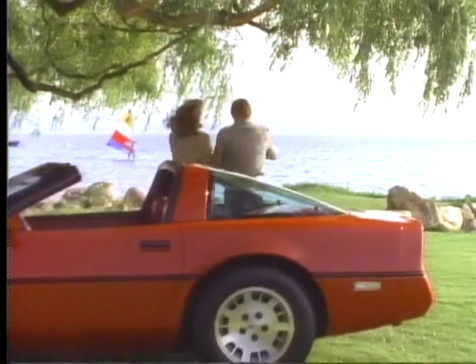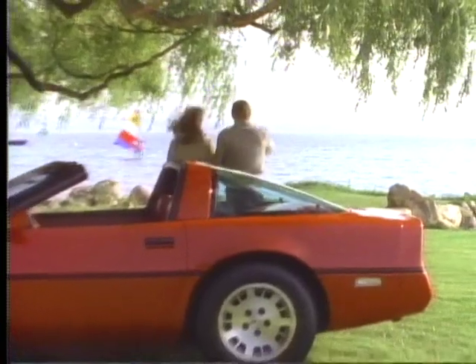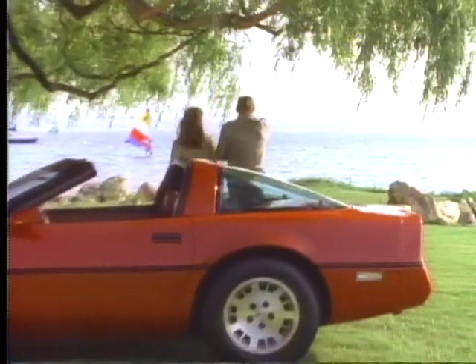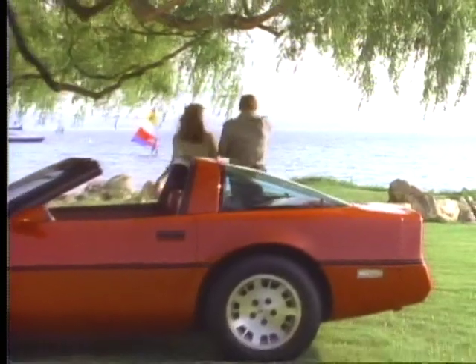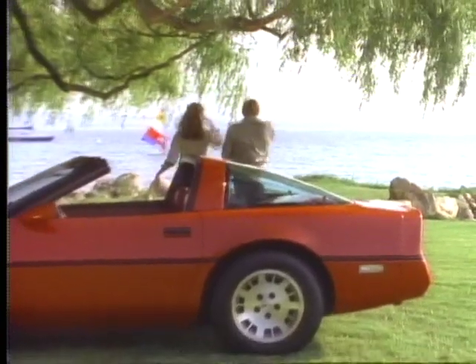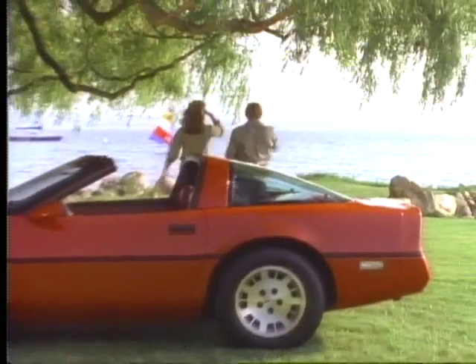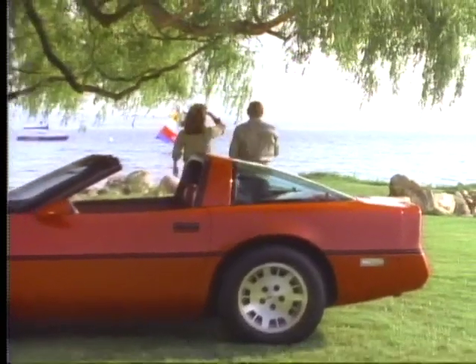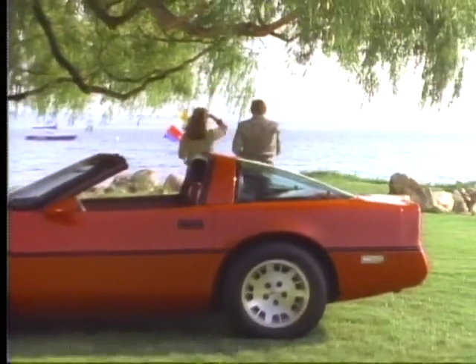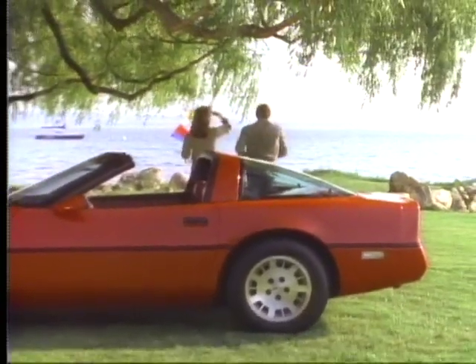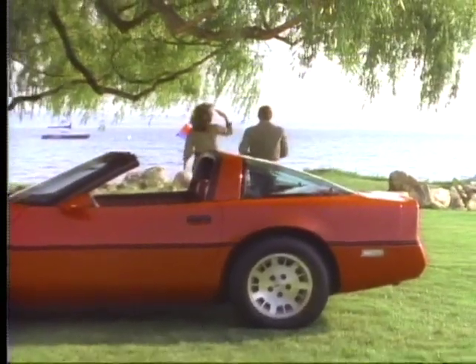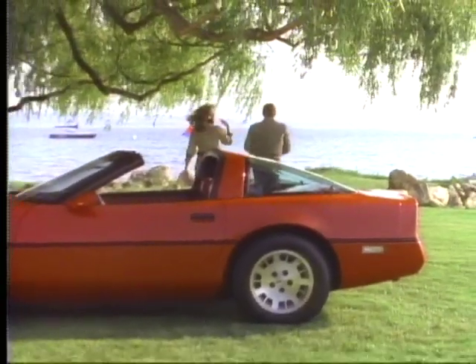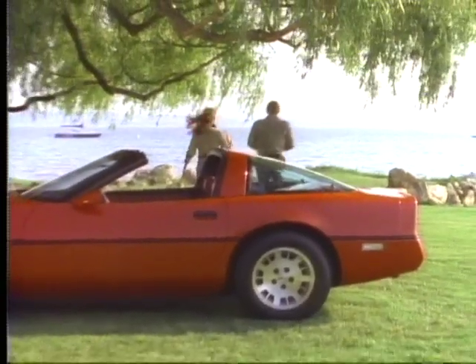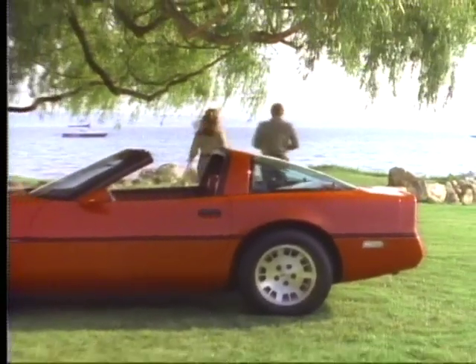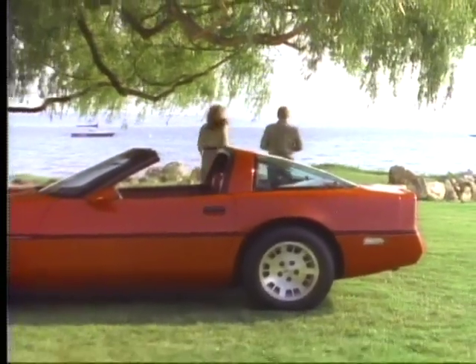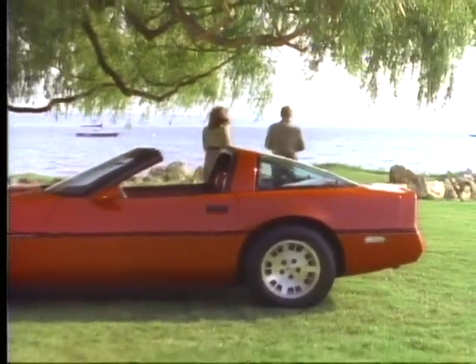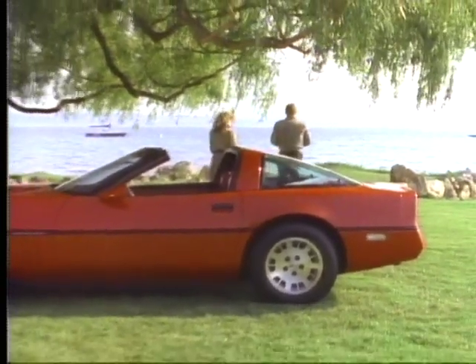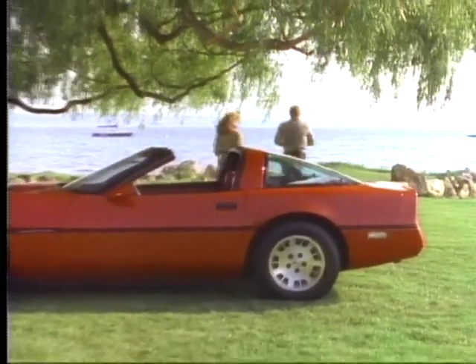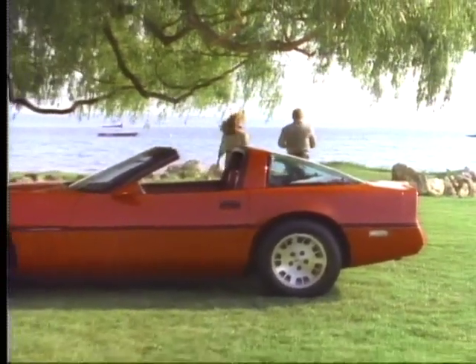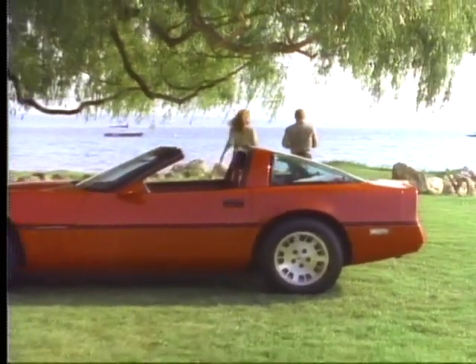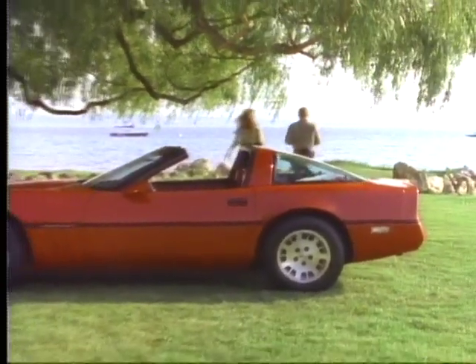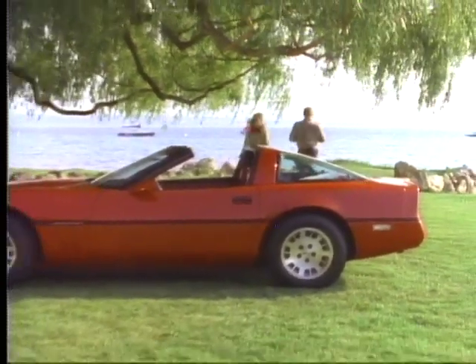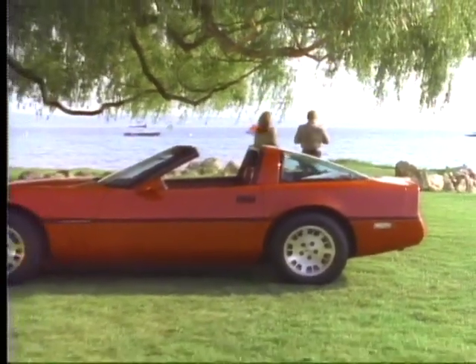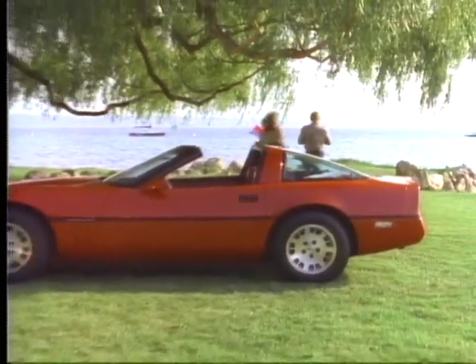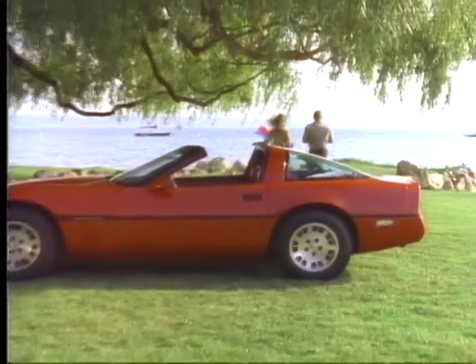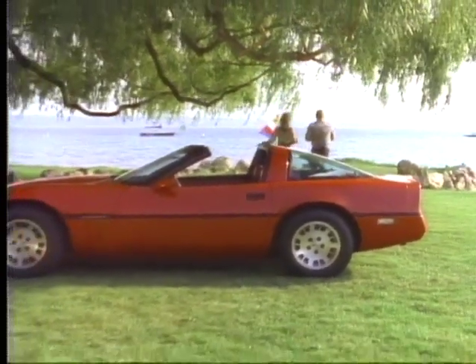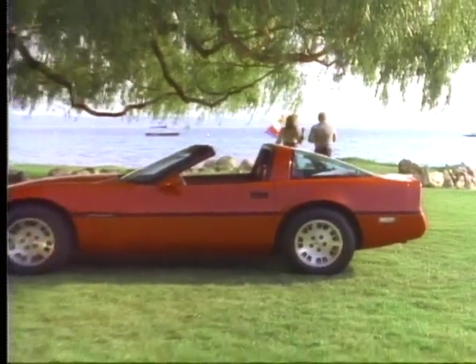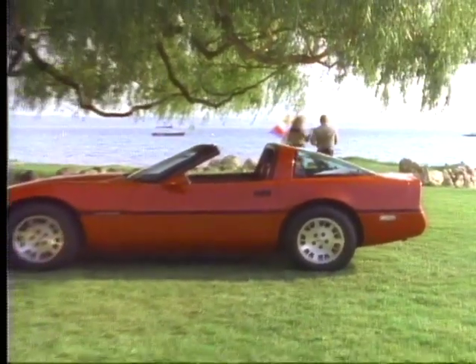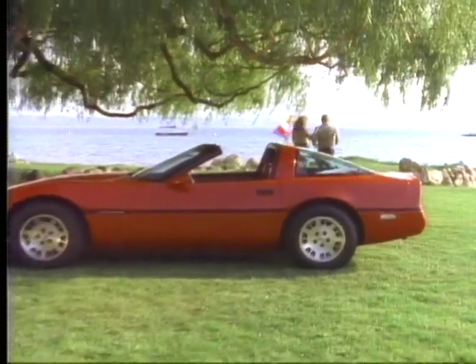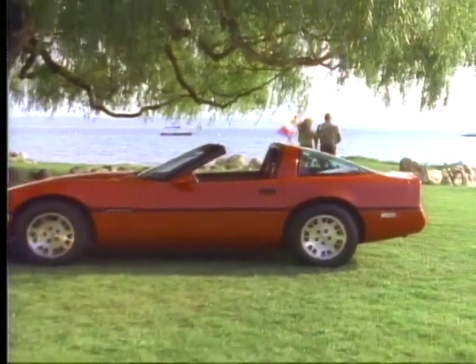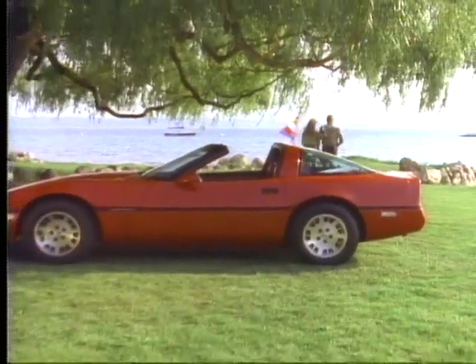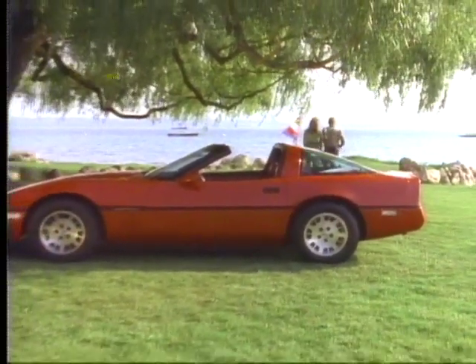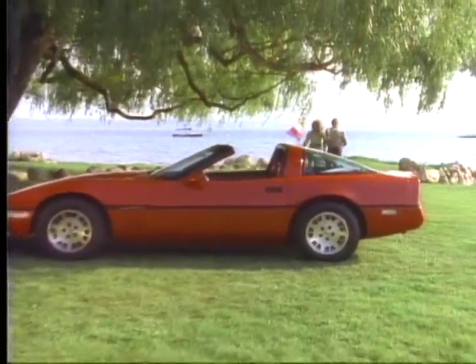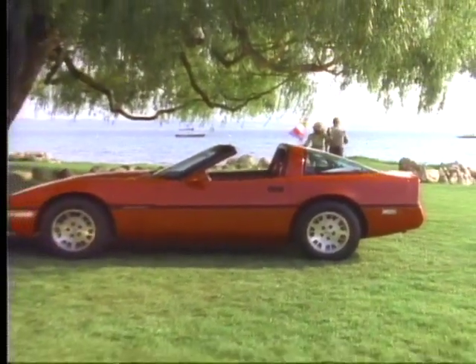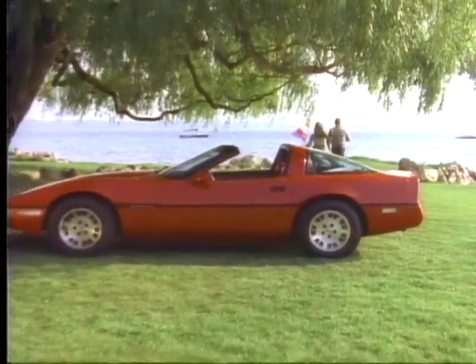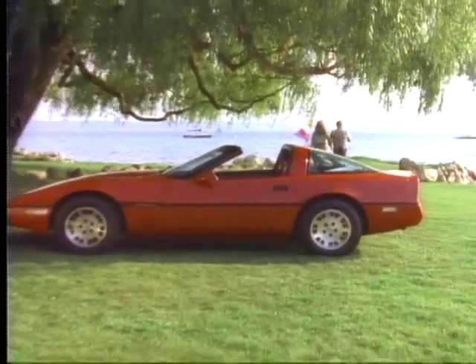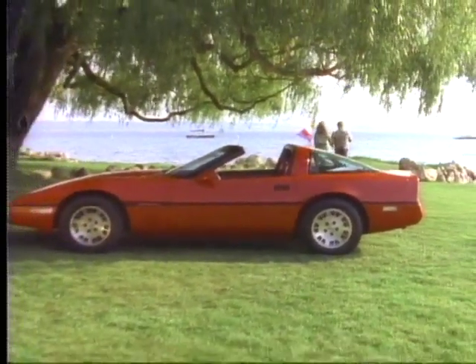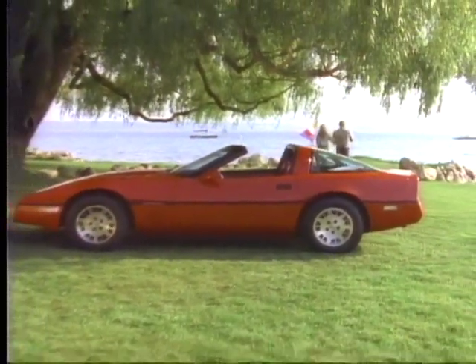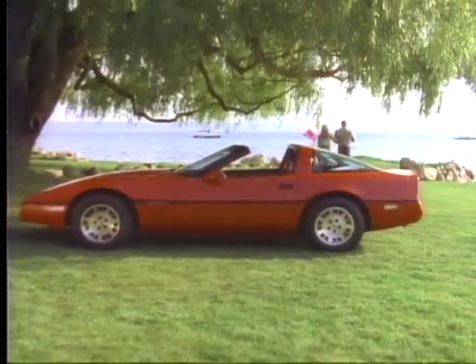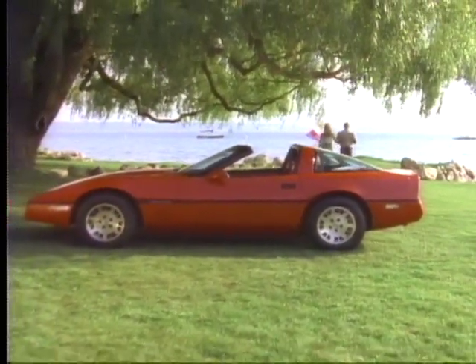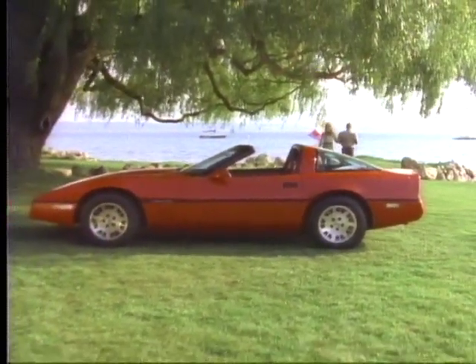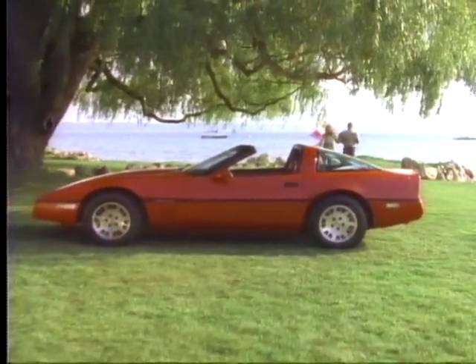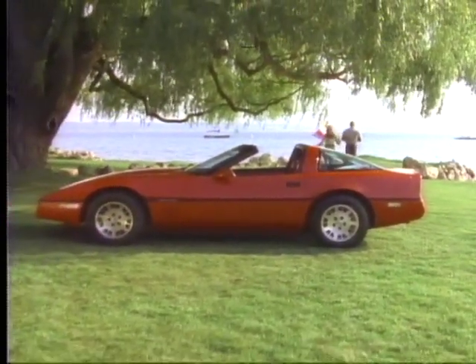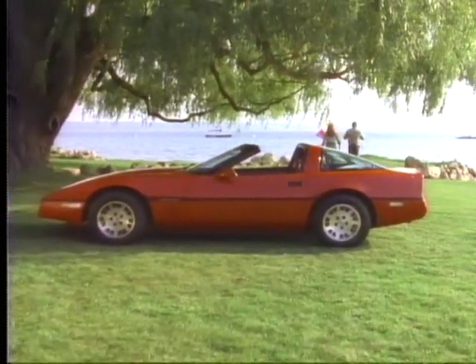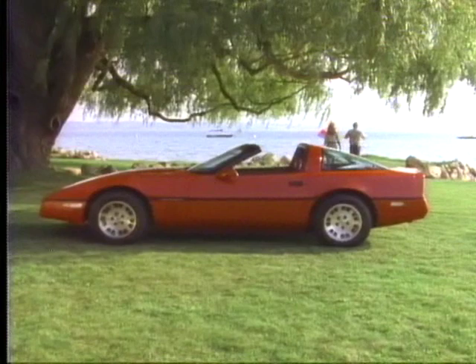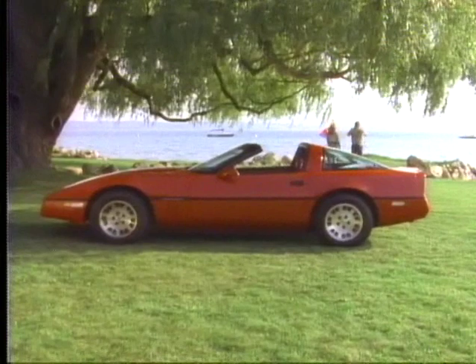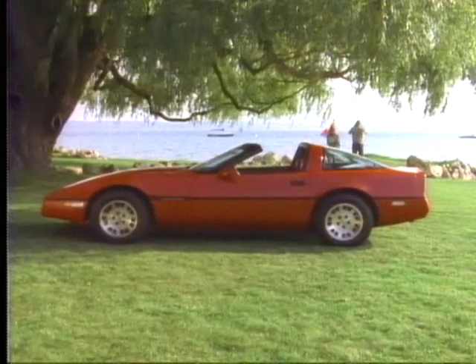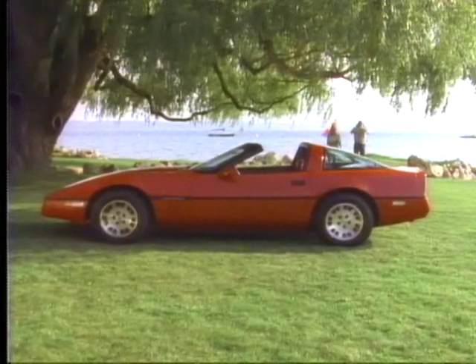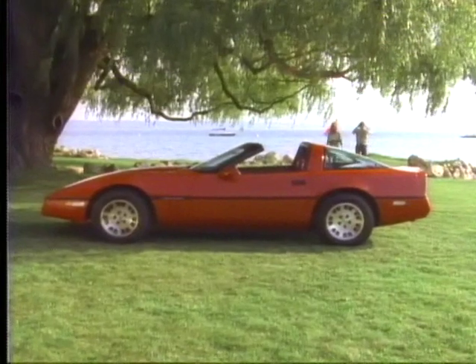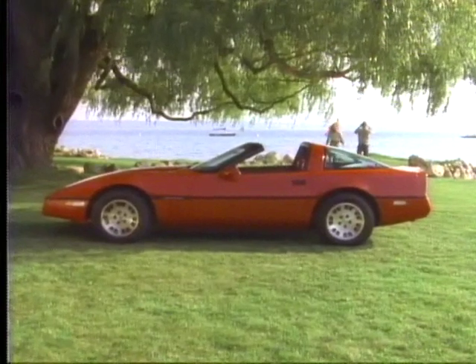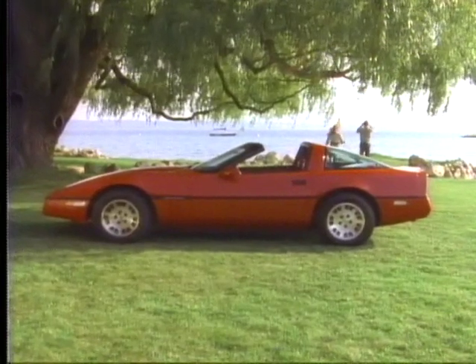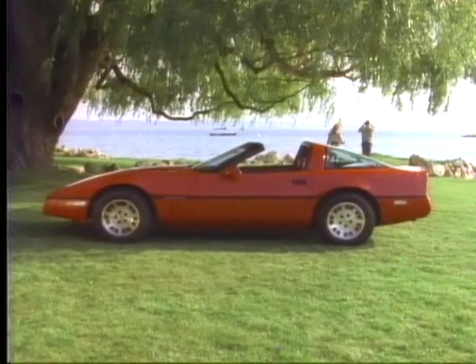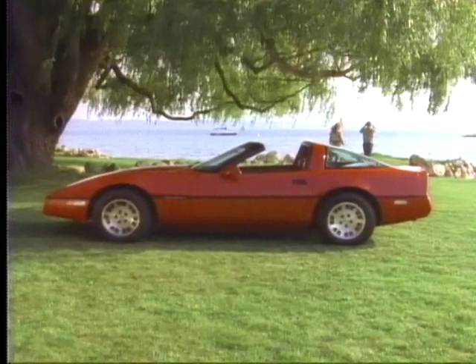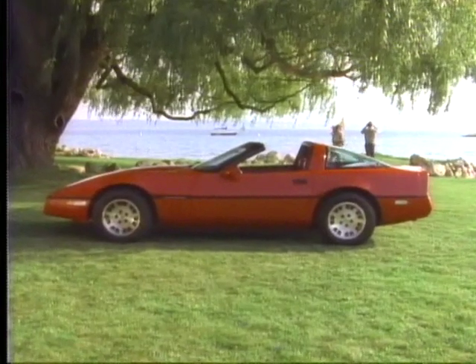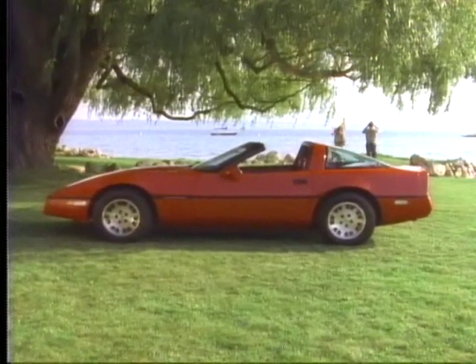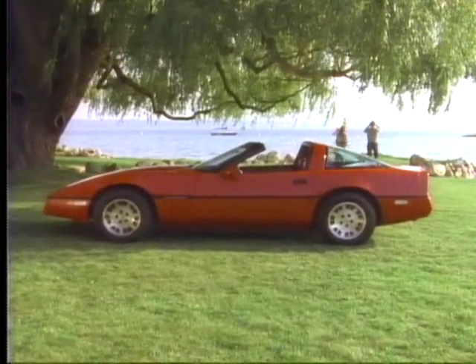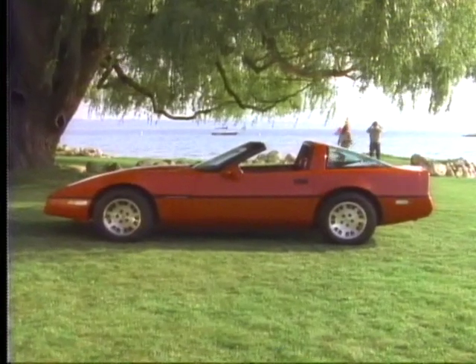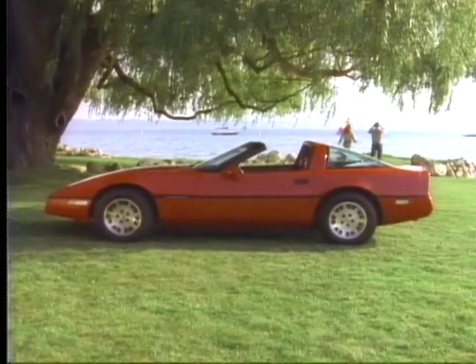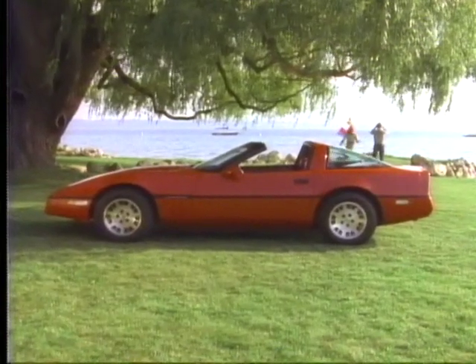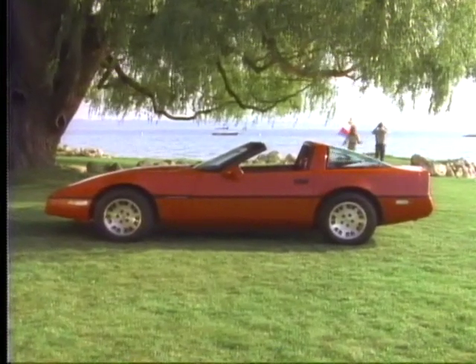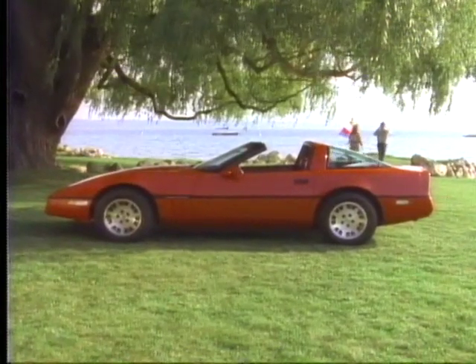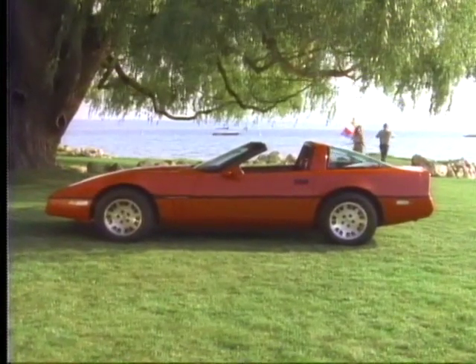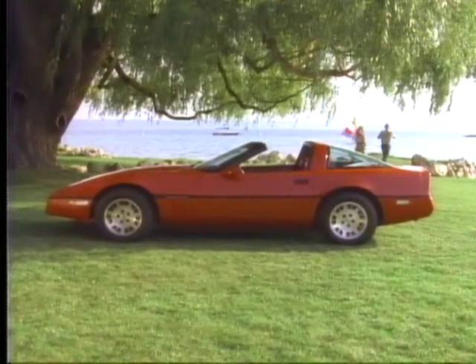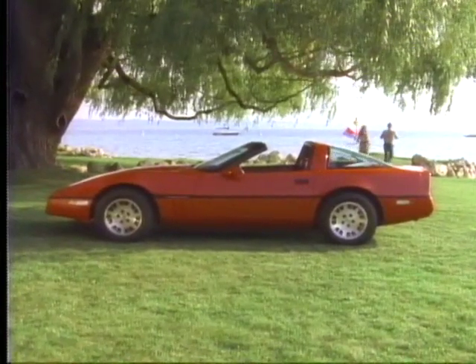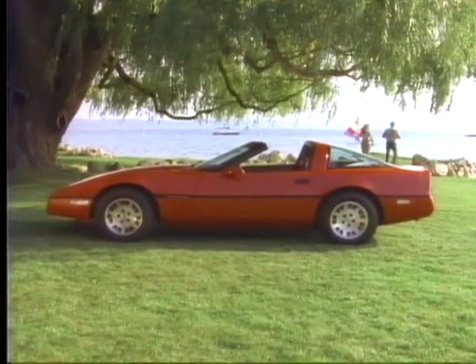Corvette, providing the outstanding level of performance you'd expect in a world-class sports car from Chevrolet.